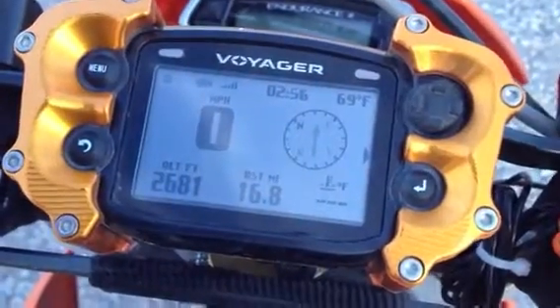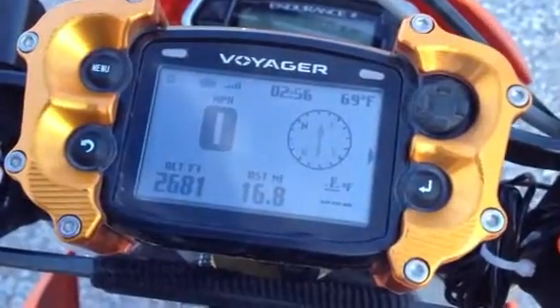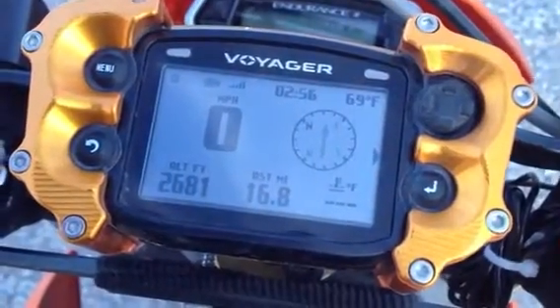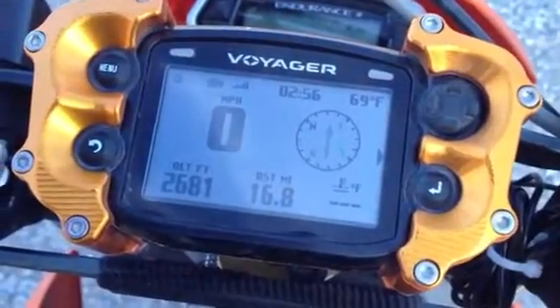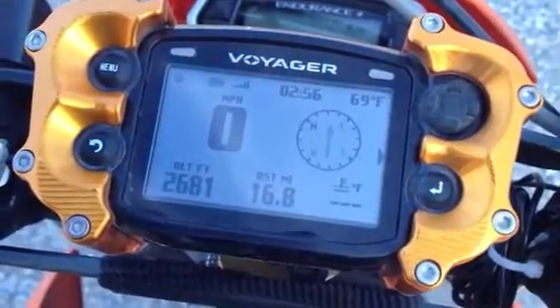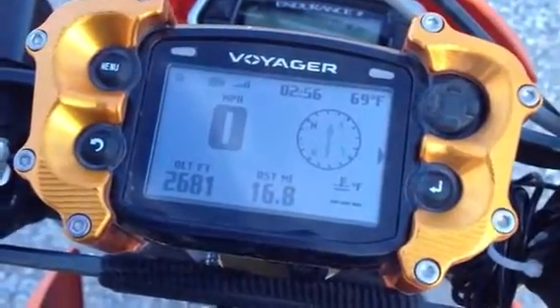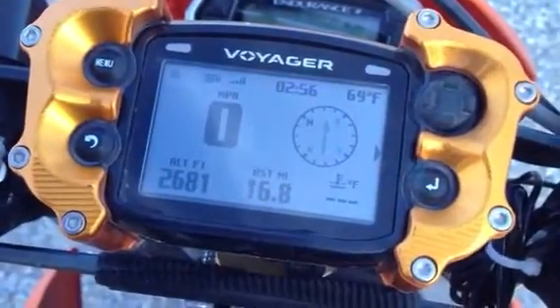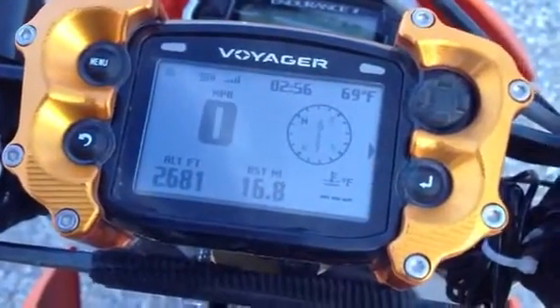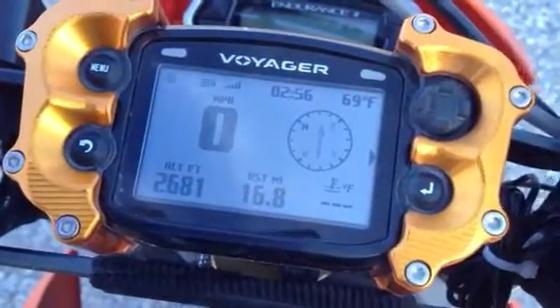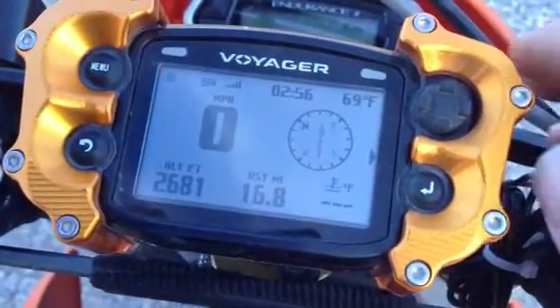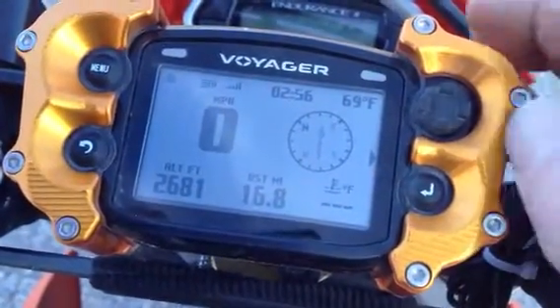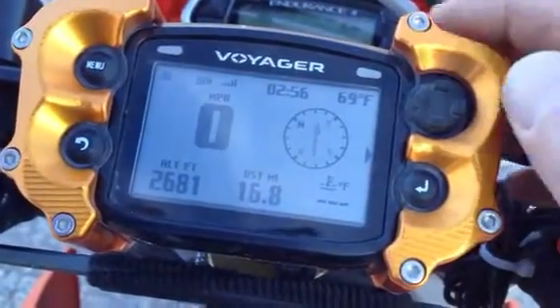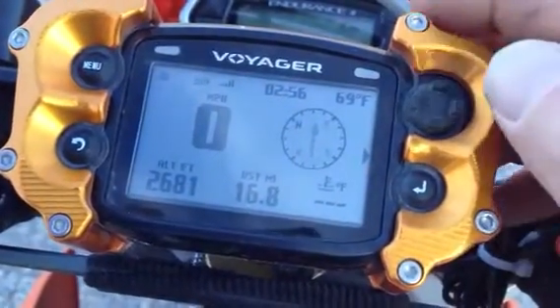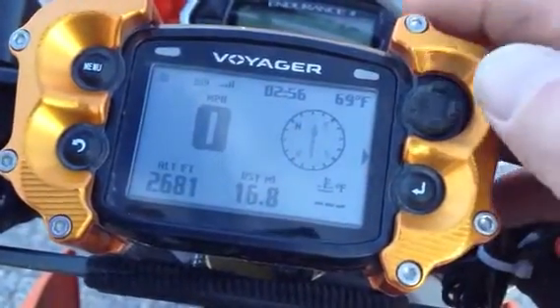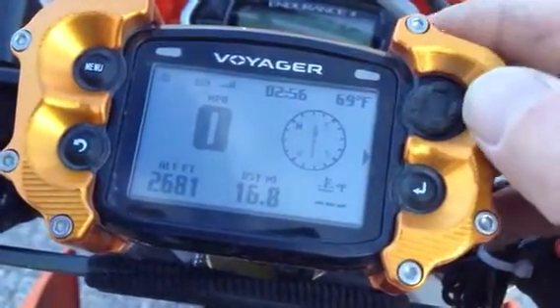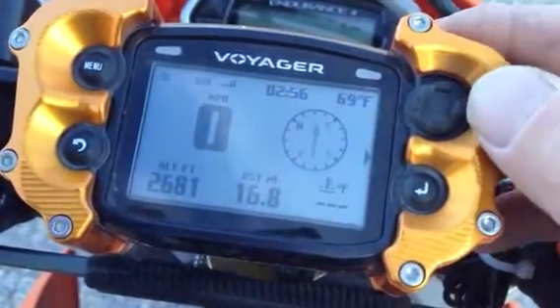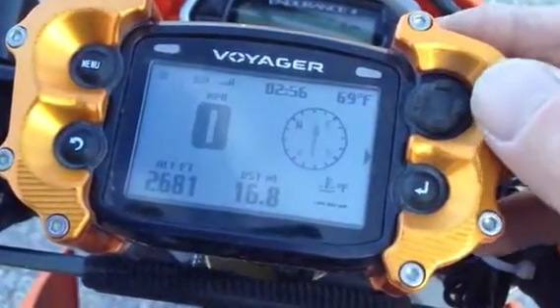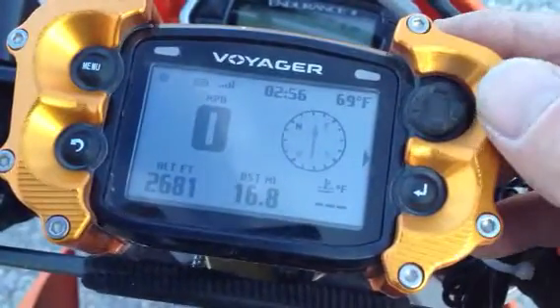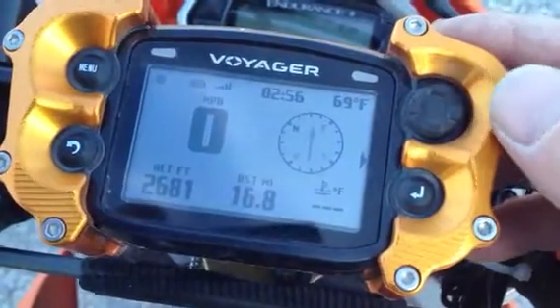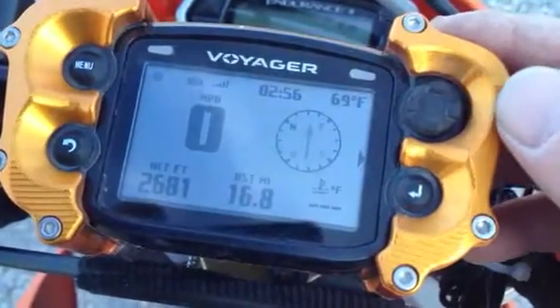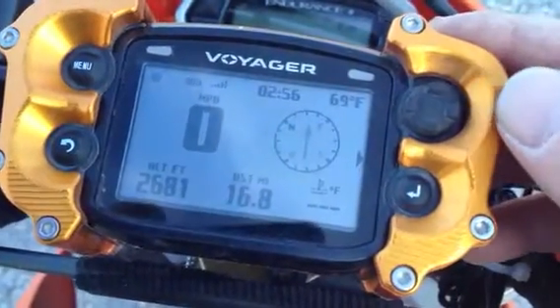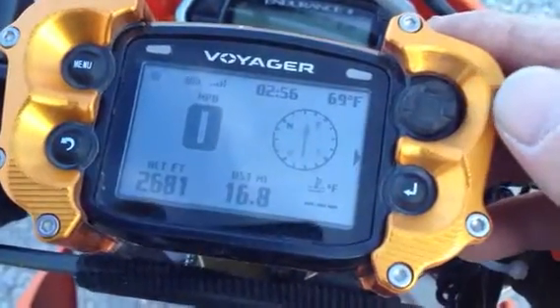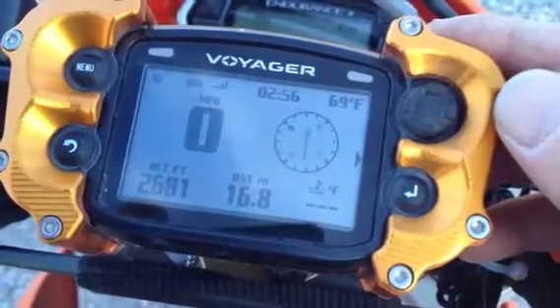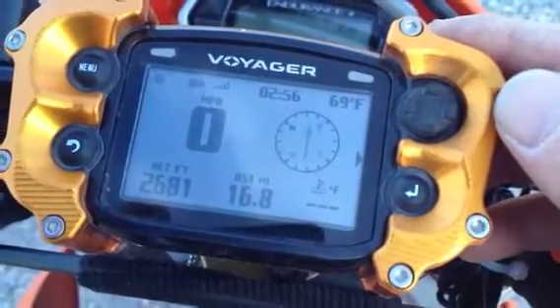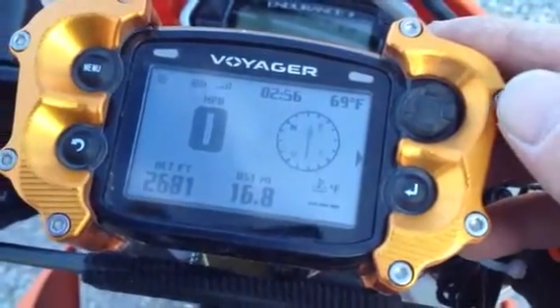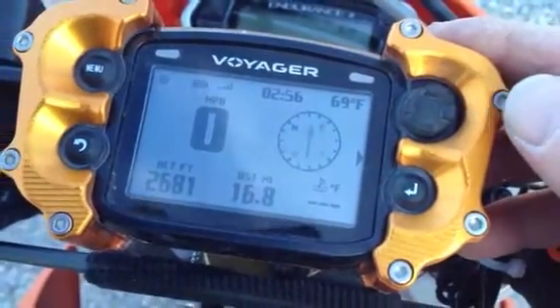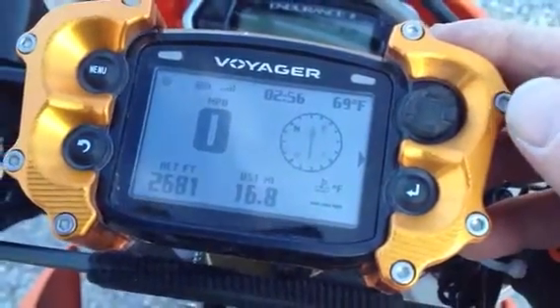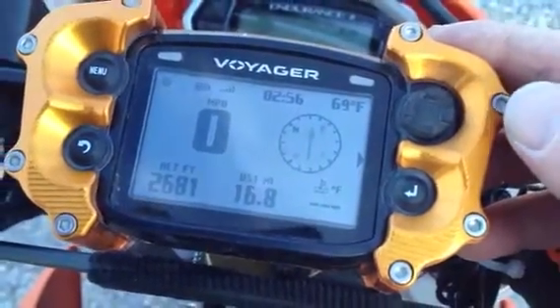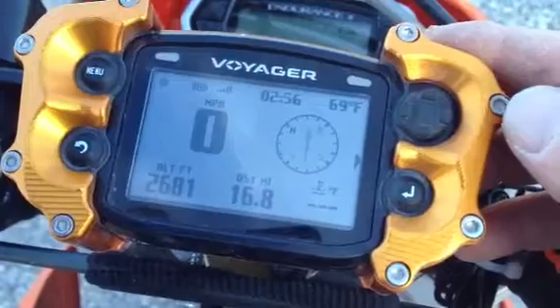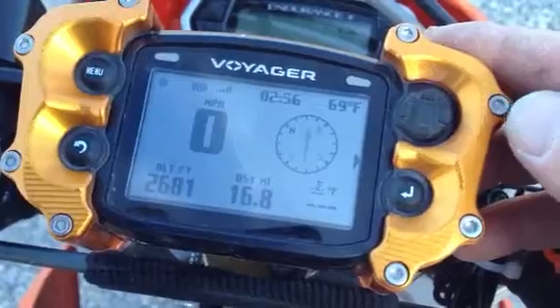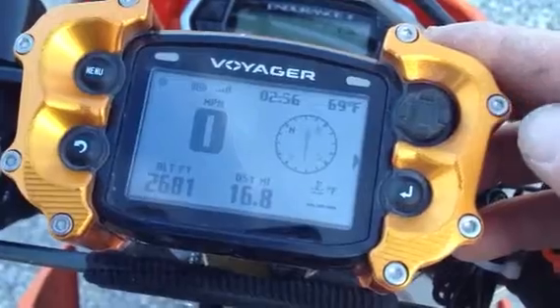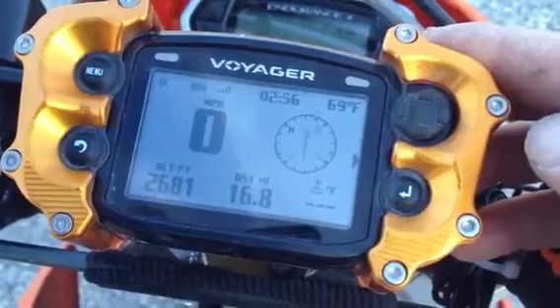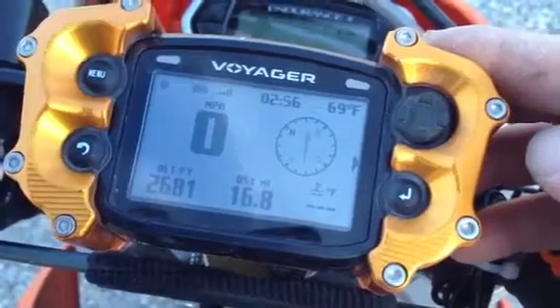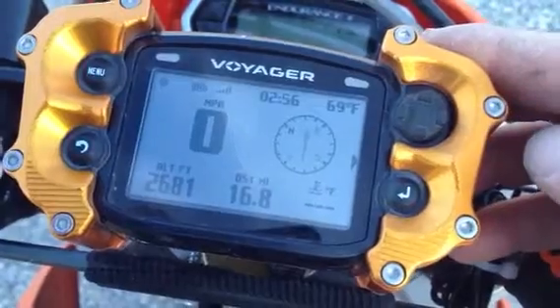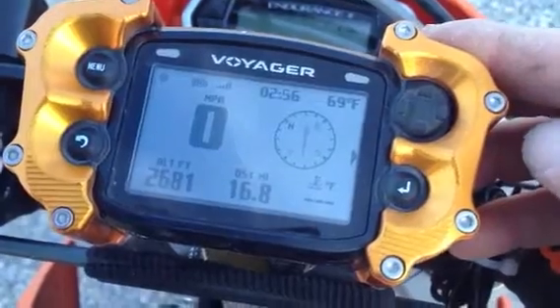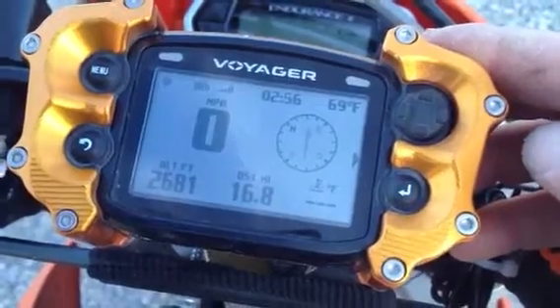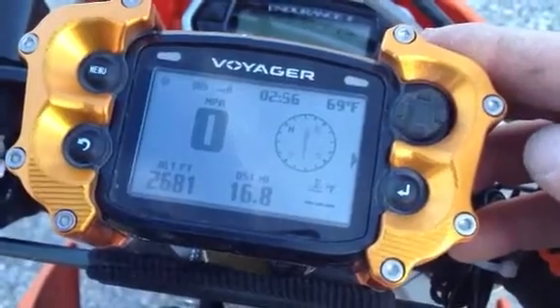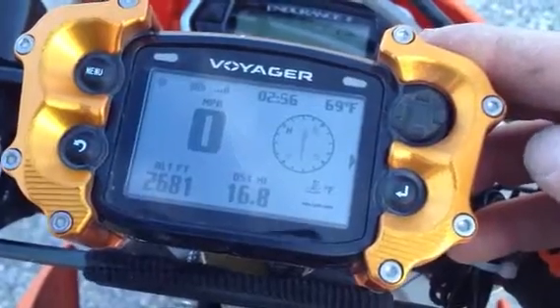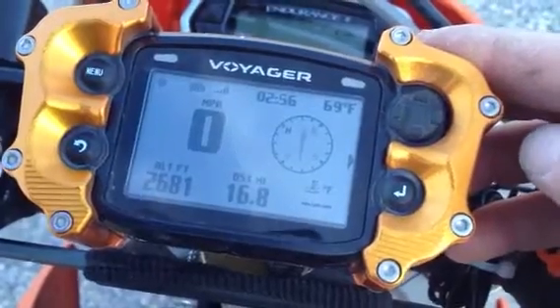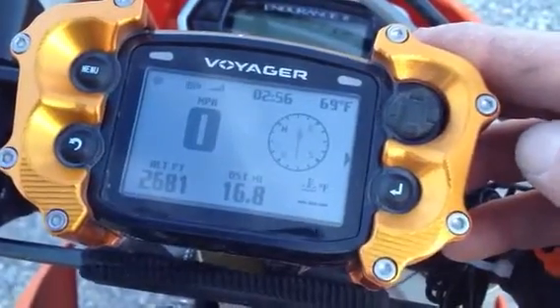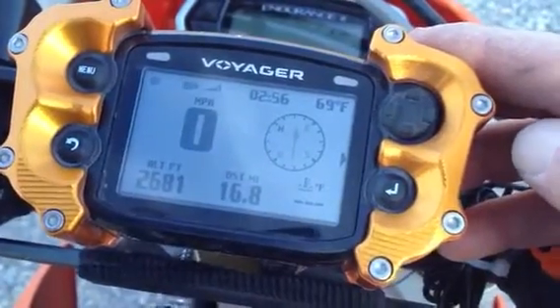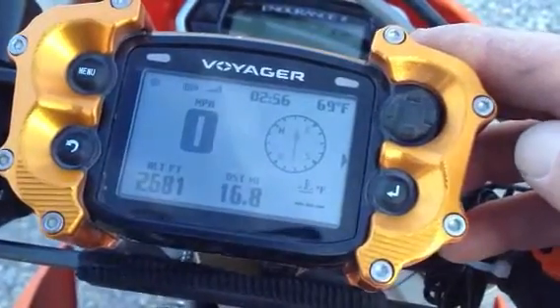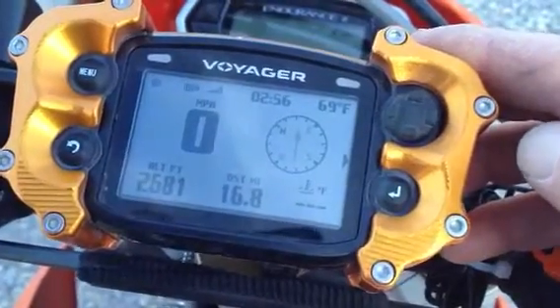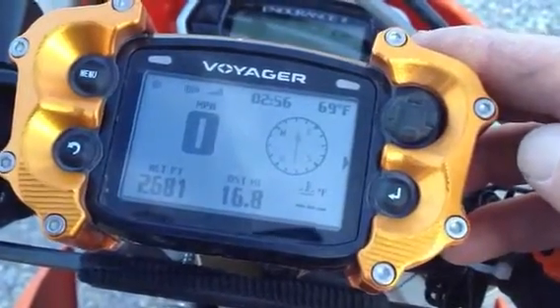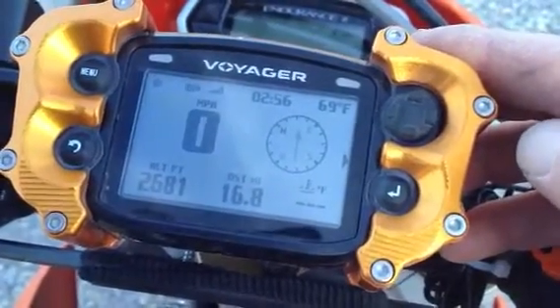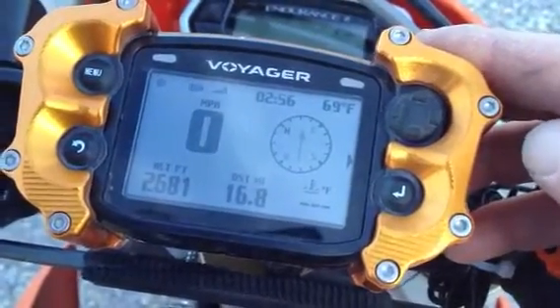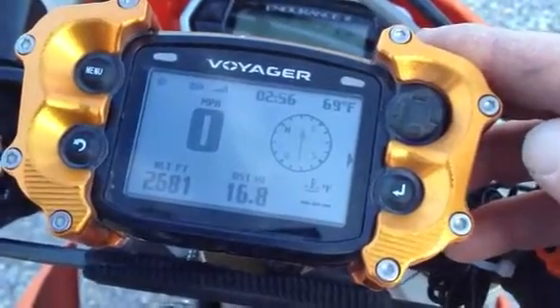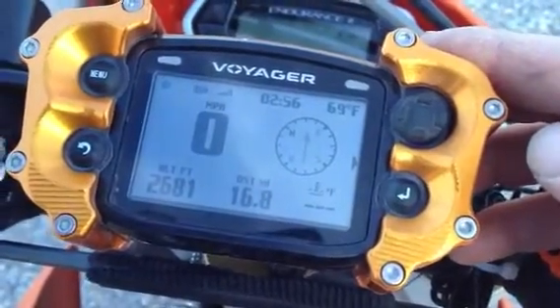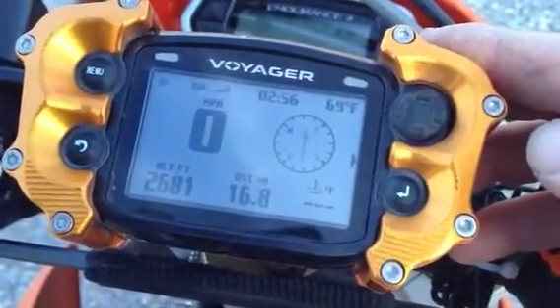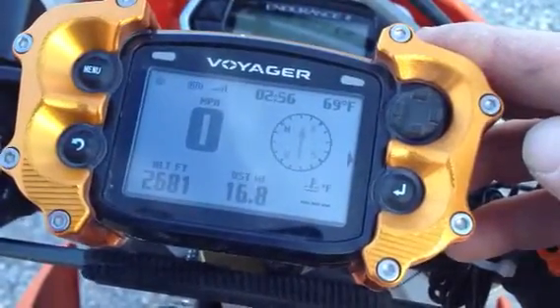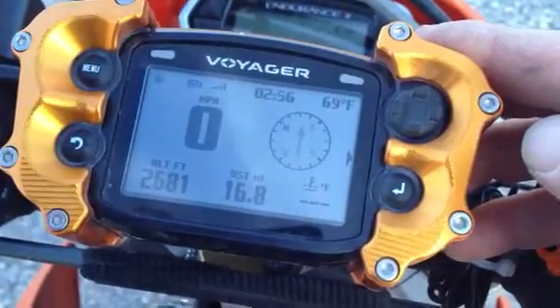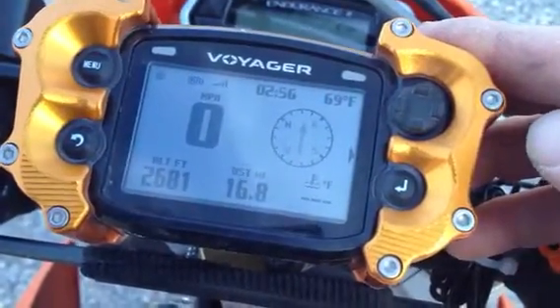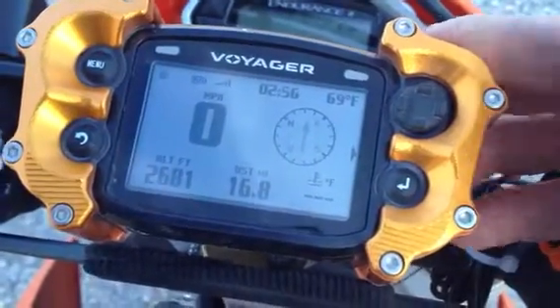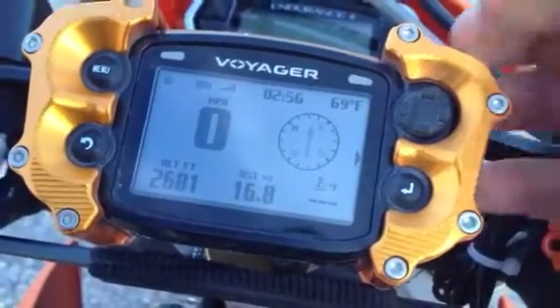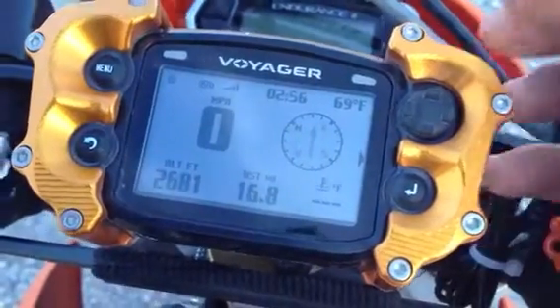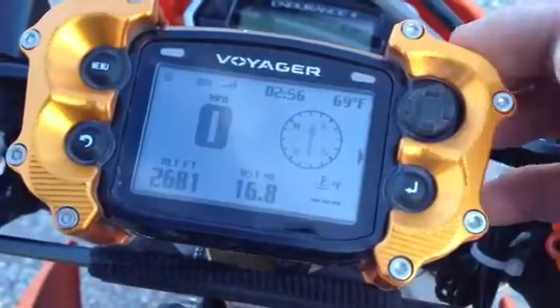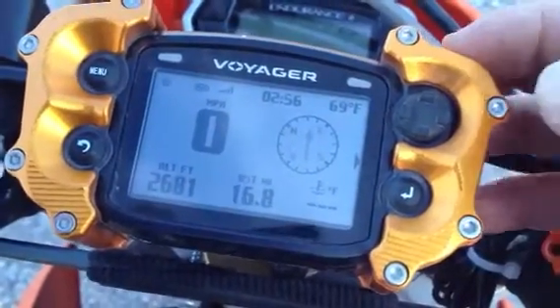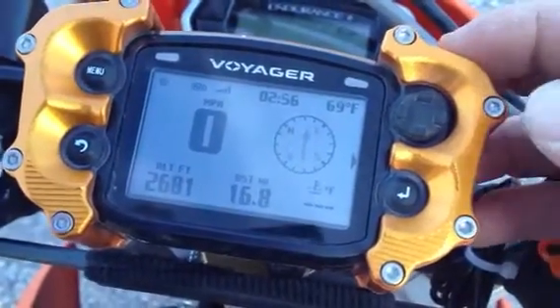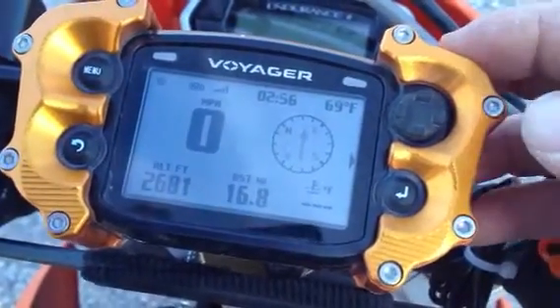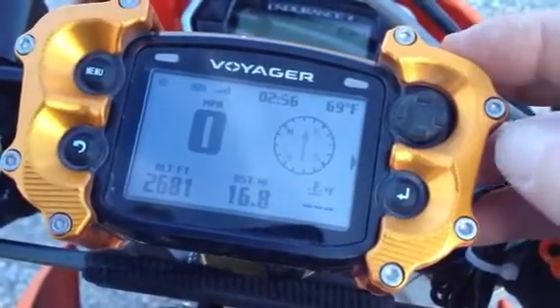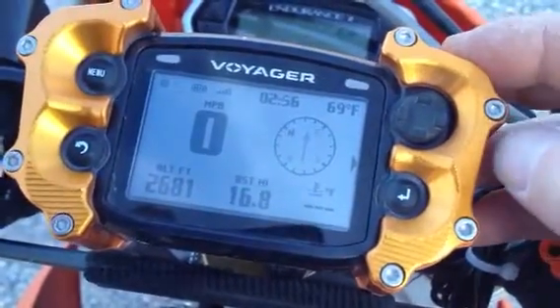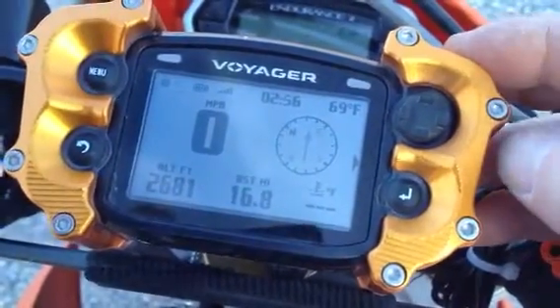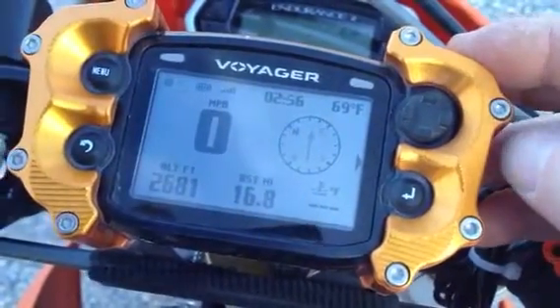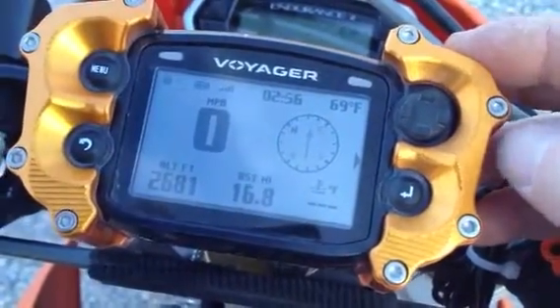Here's a quick little rundown on how to use your Trail Tech Voyager for navigating a track, specifically at the King of the Motos.